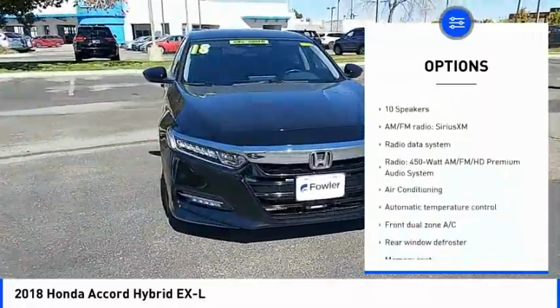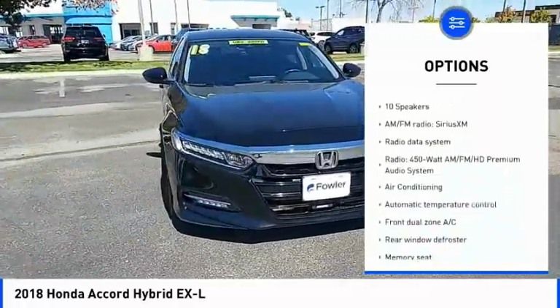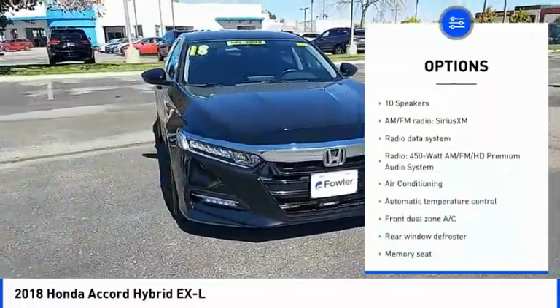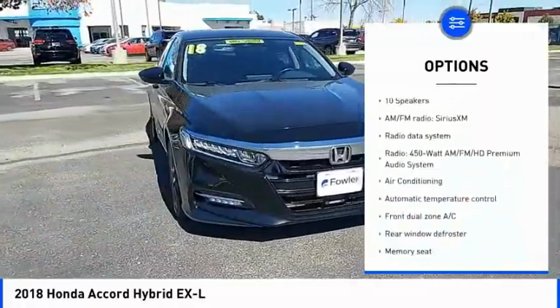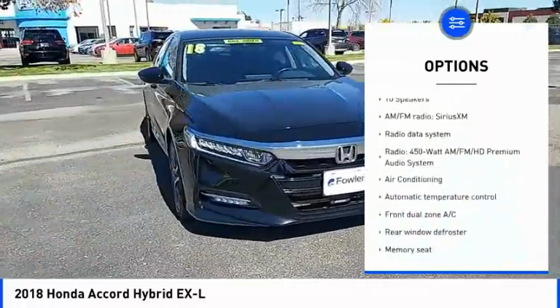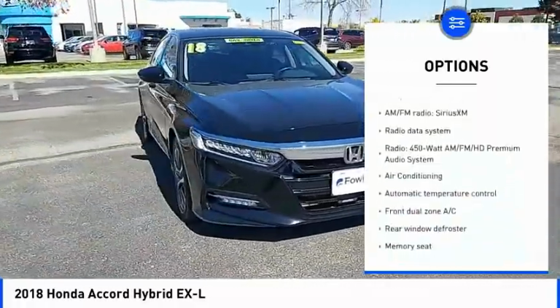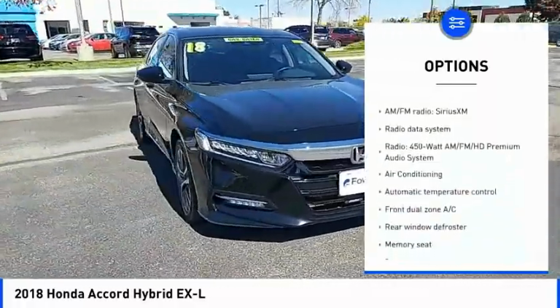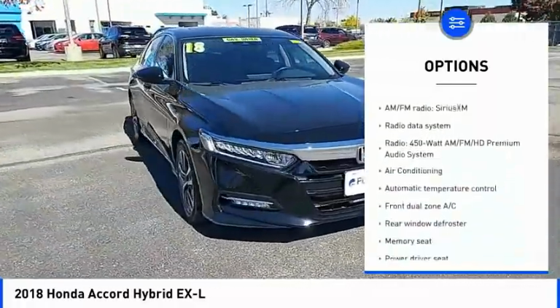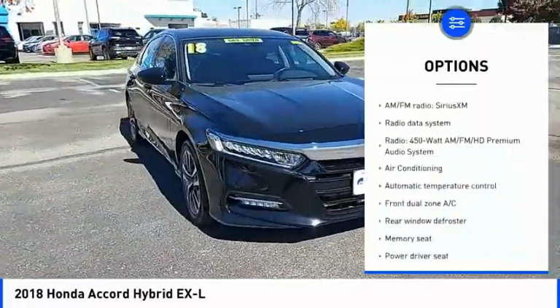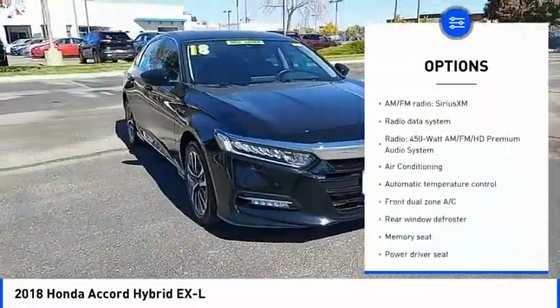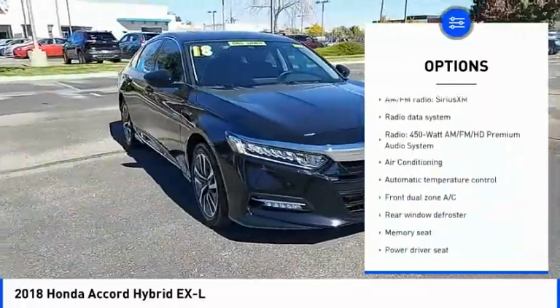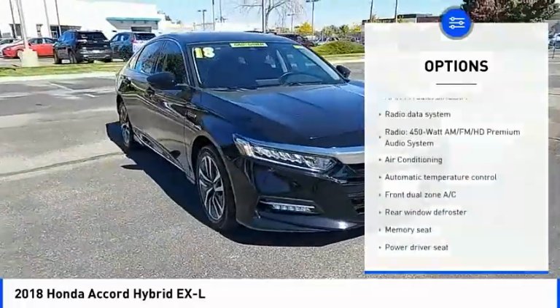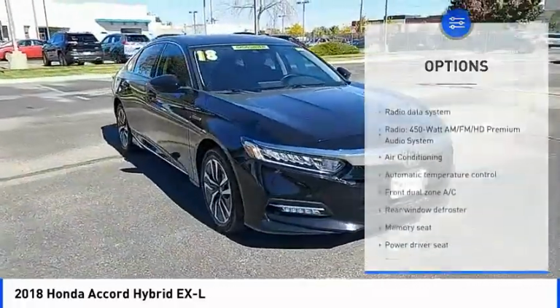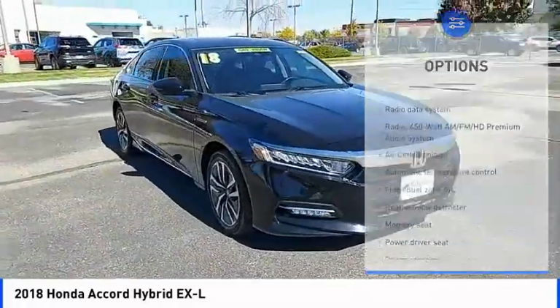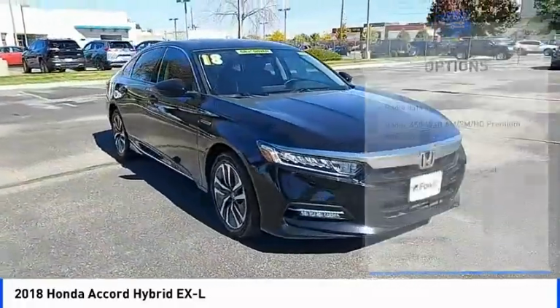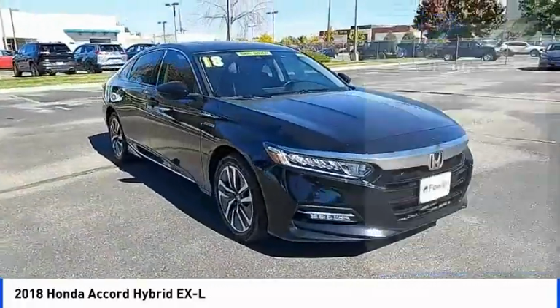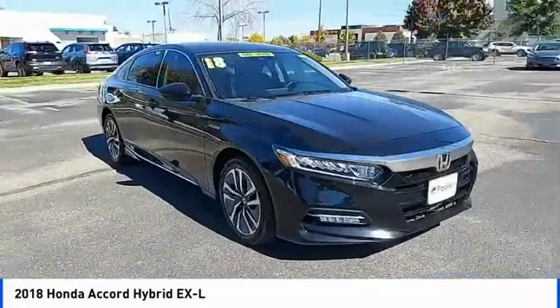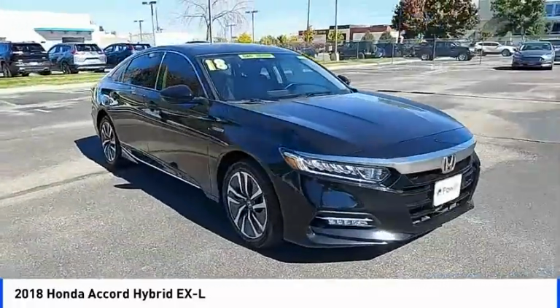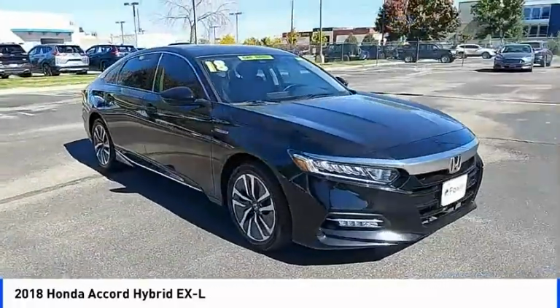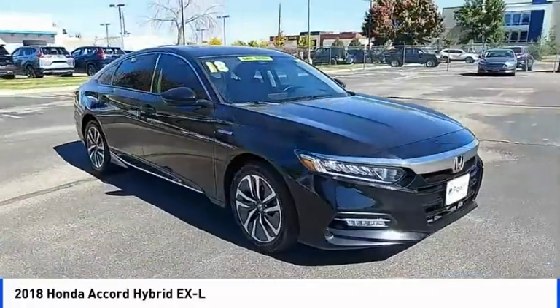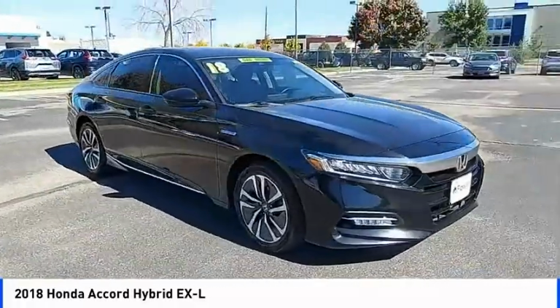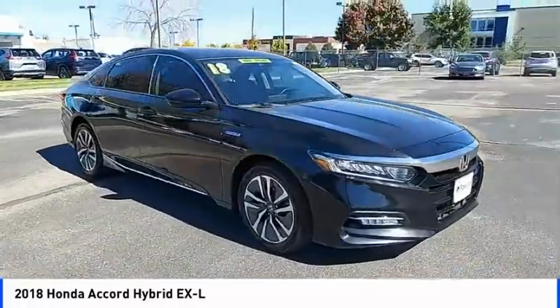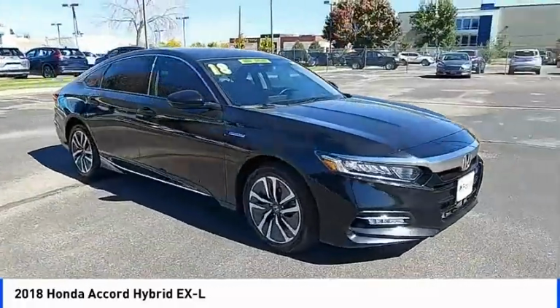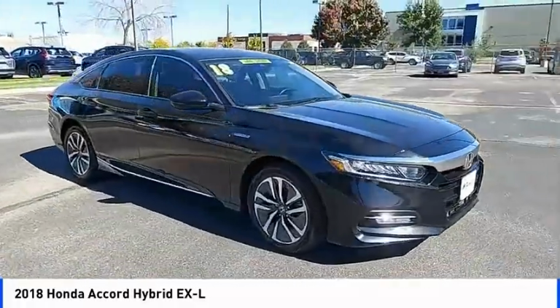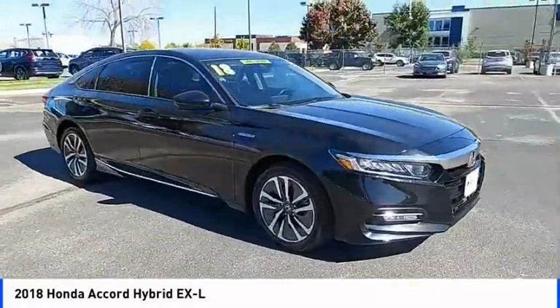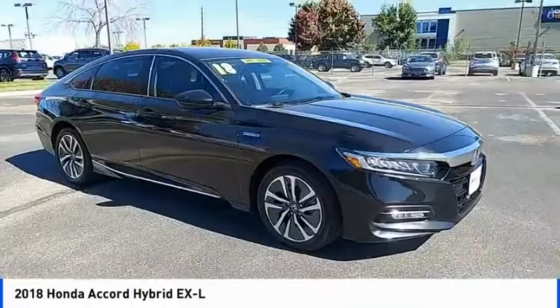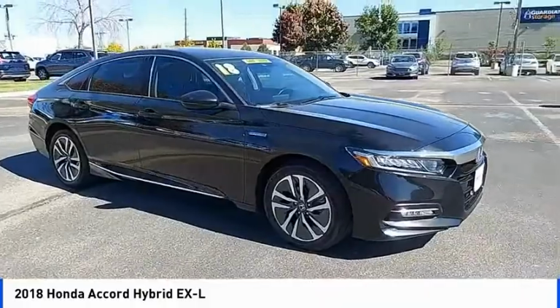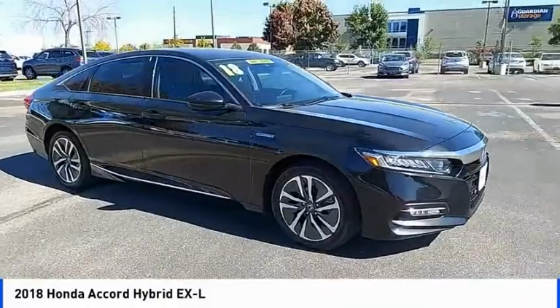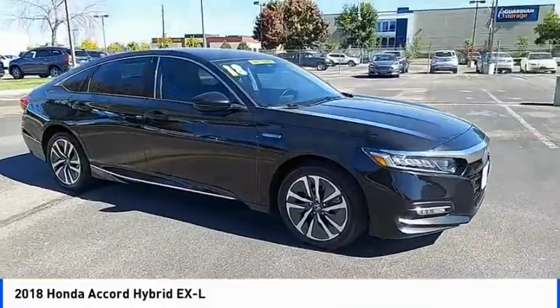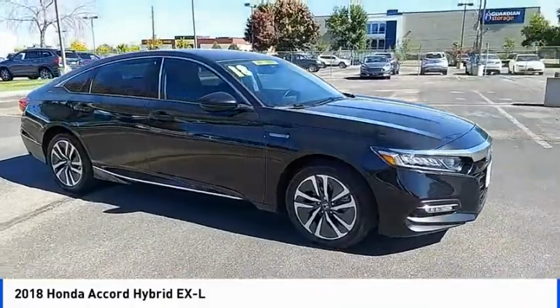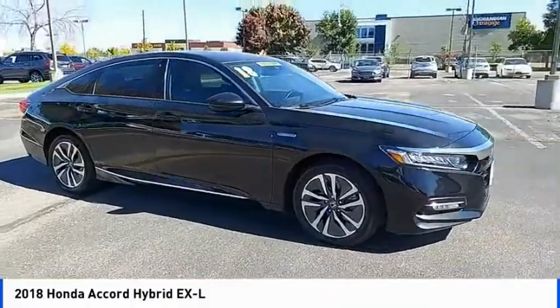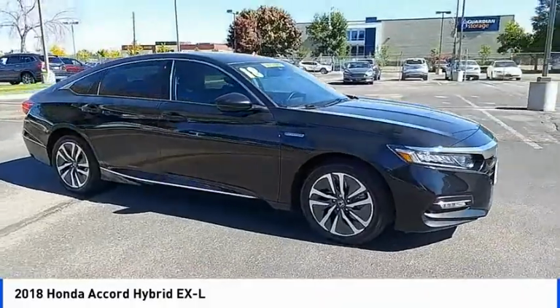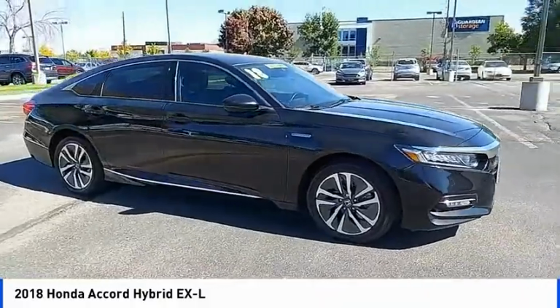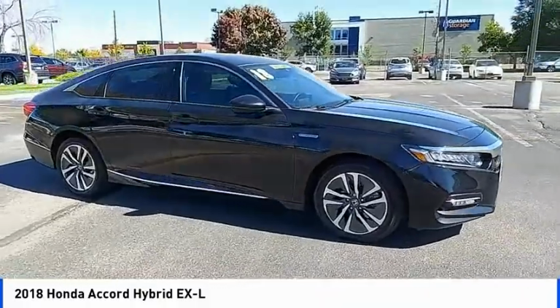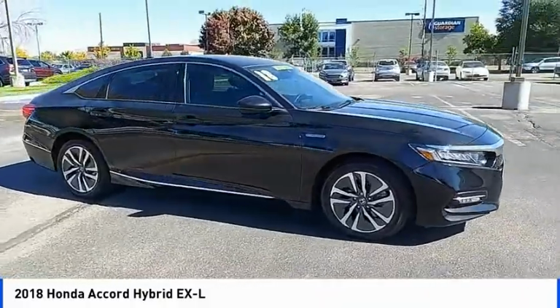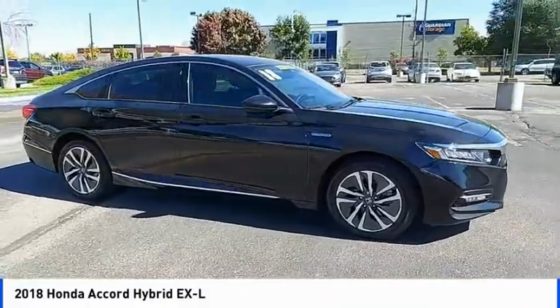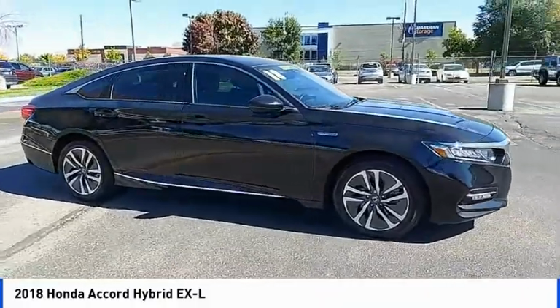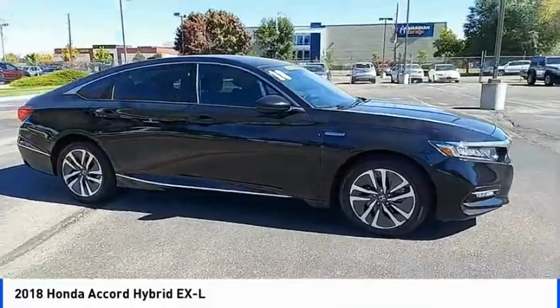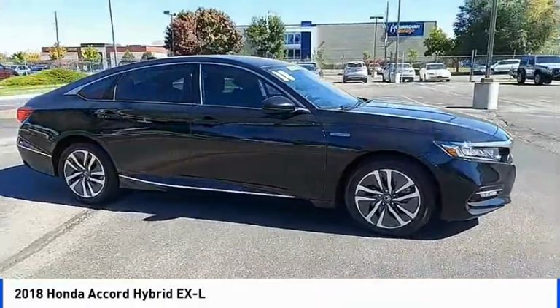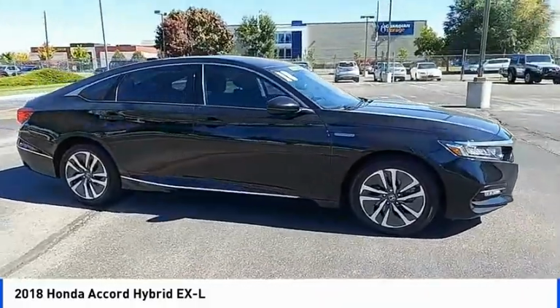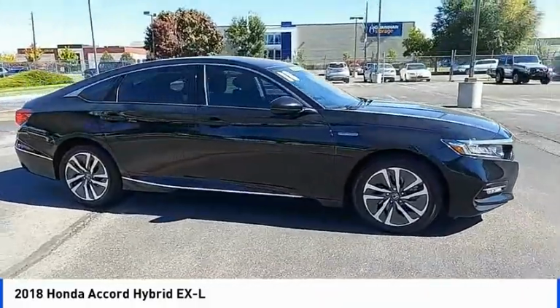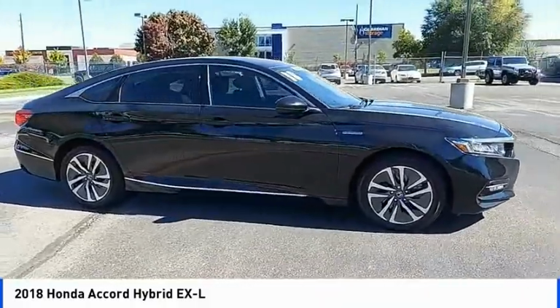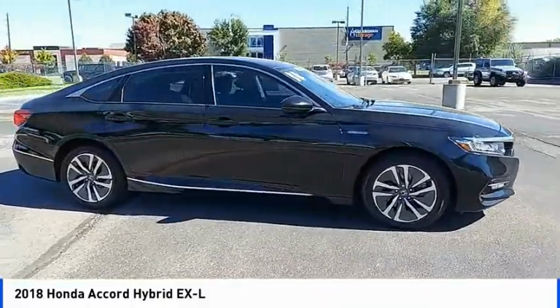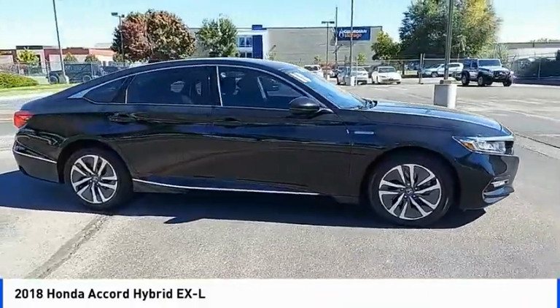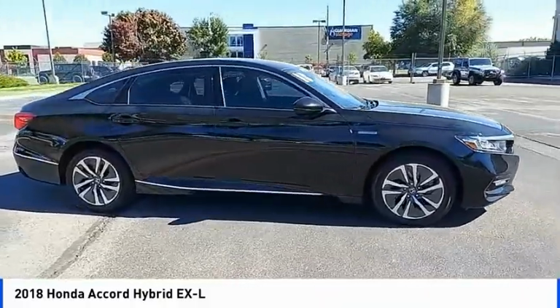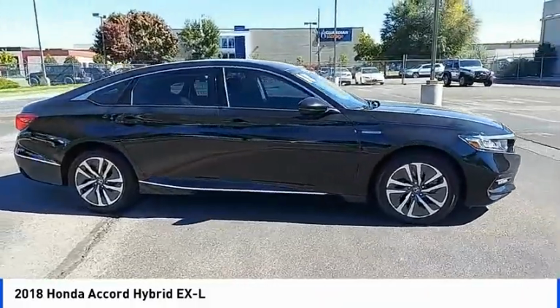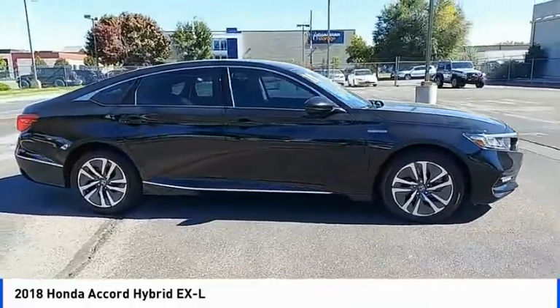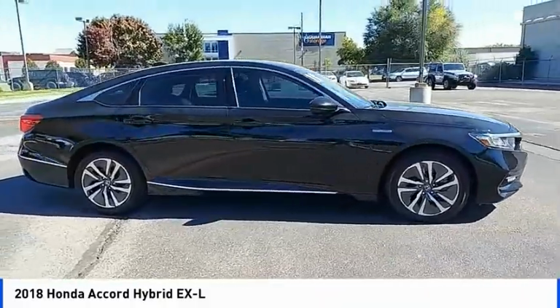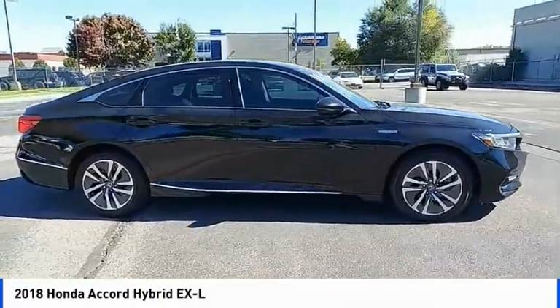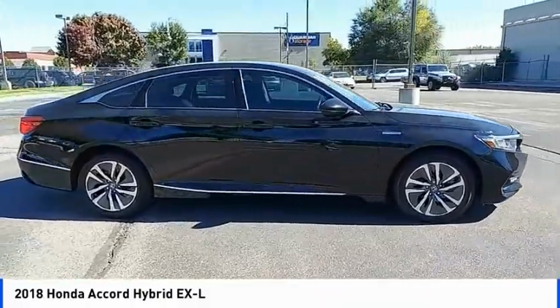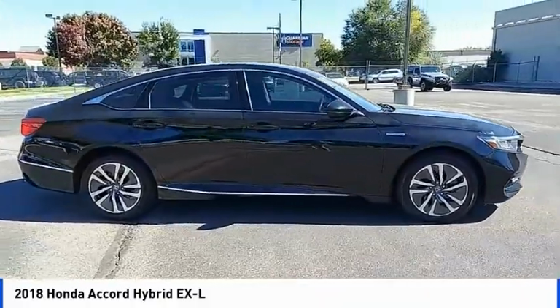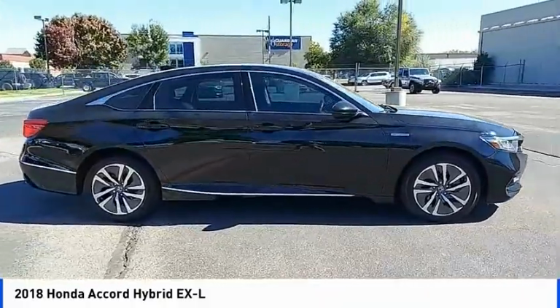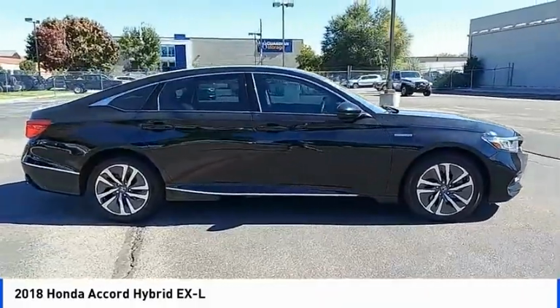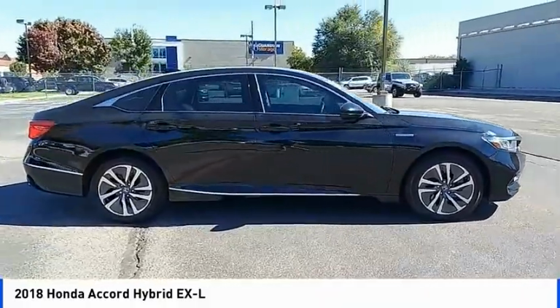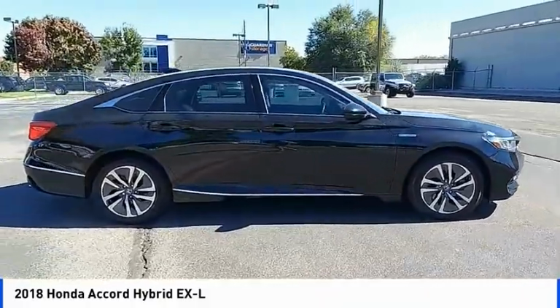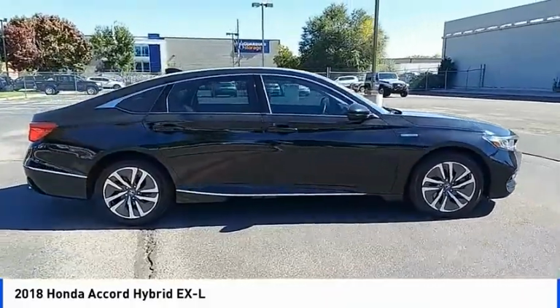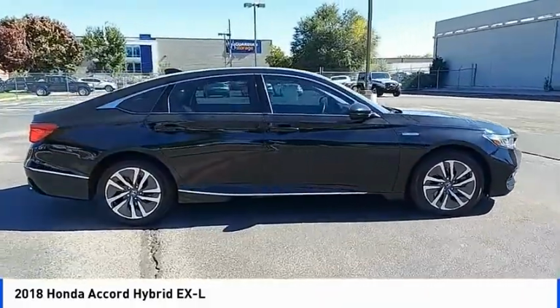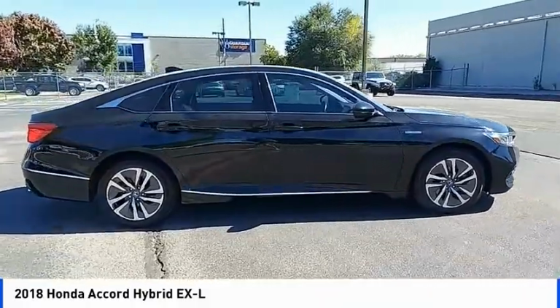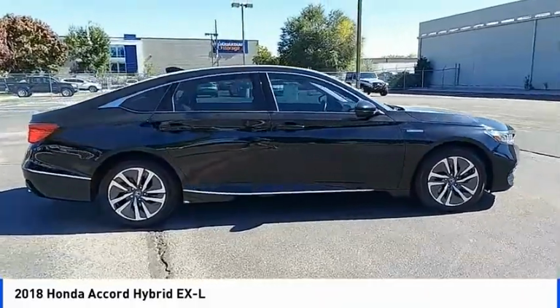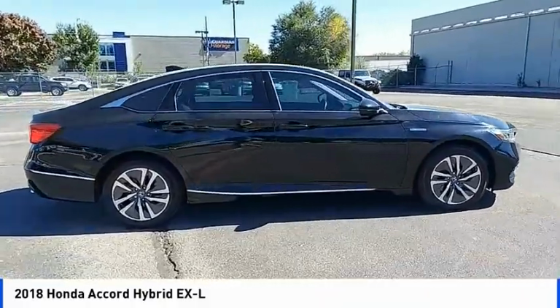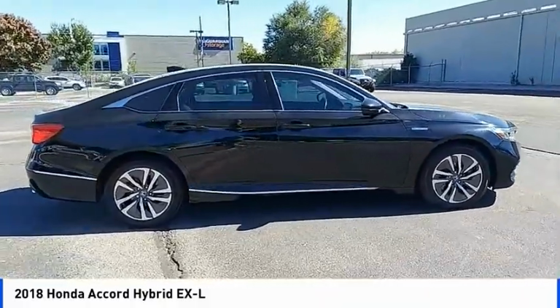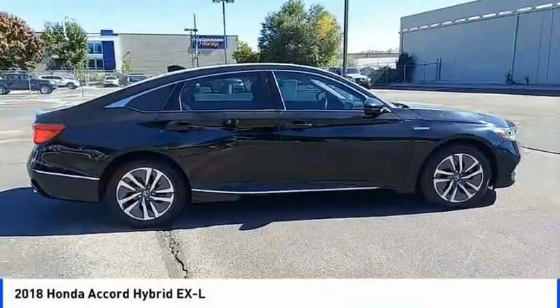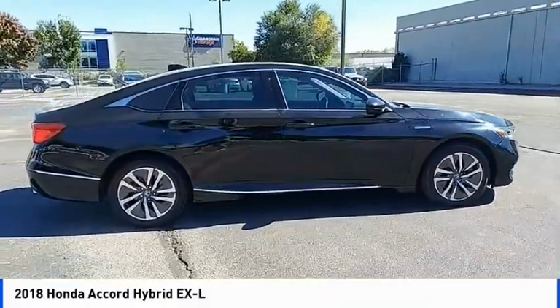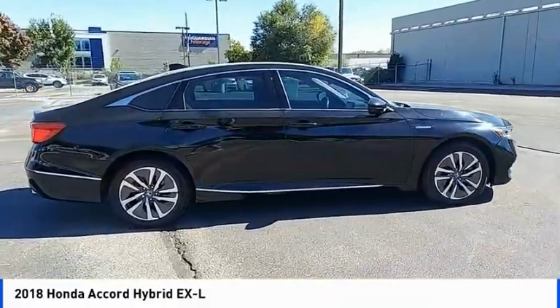Remote keyless entry, fog lights, four-wheel disc brakes, and power moonroof. Come see the car for yourself.